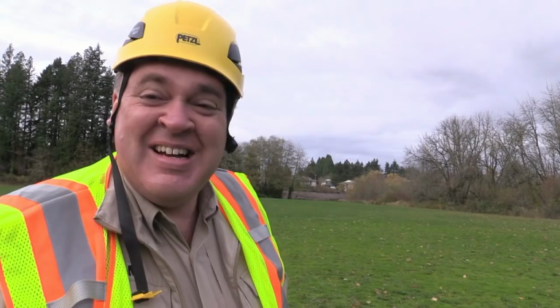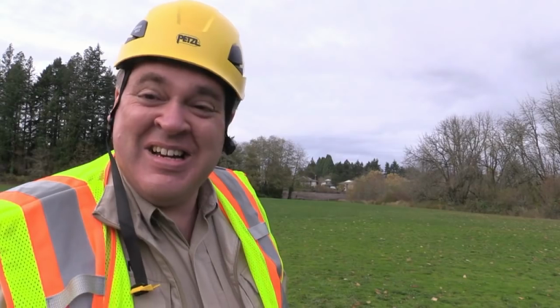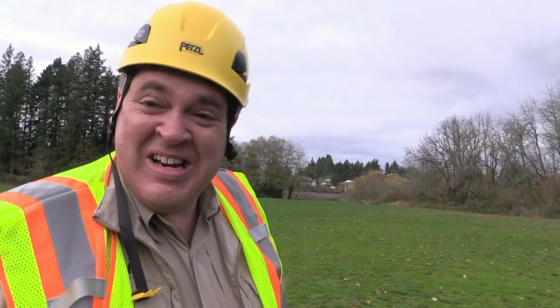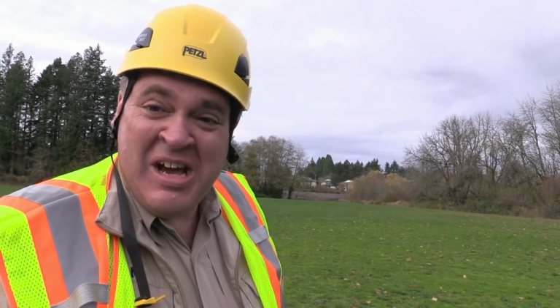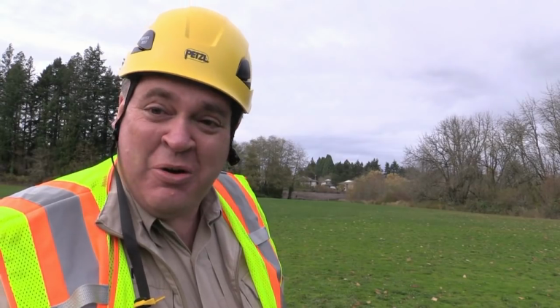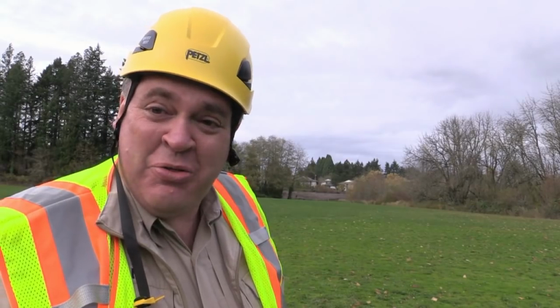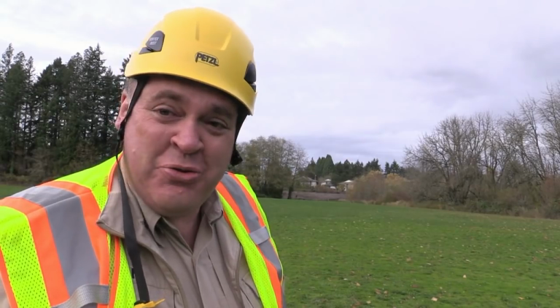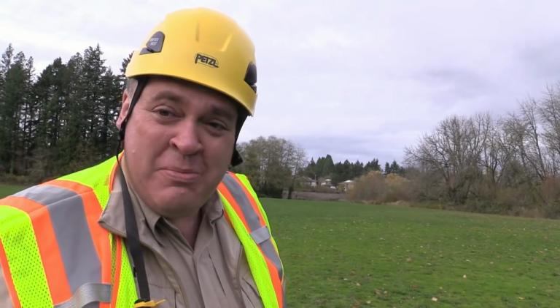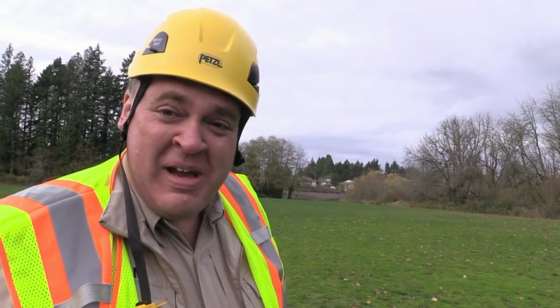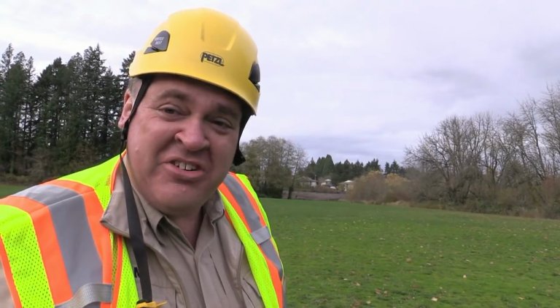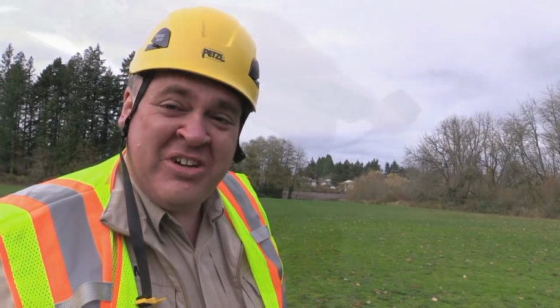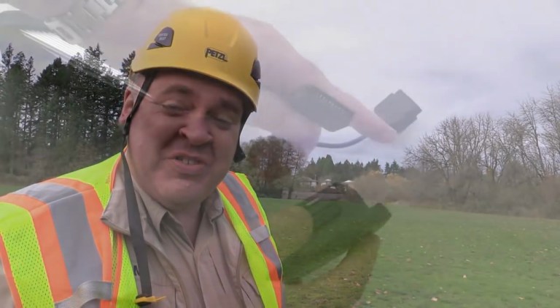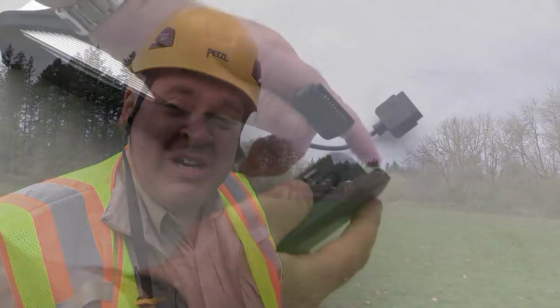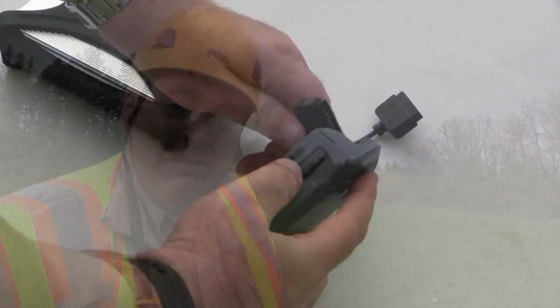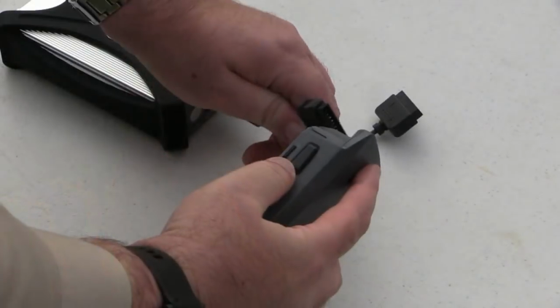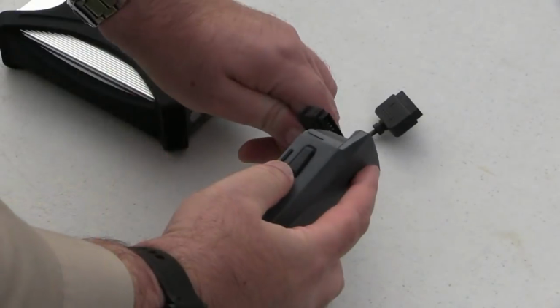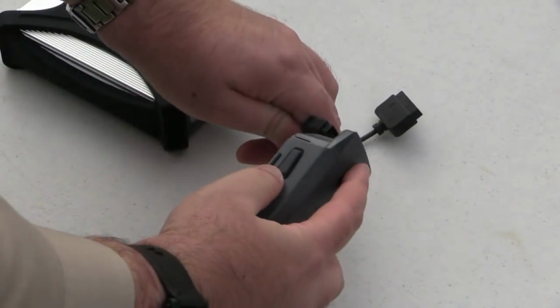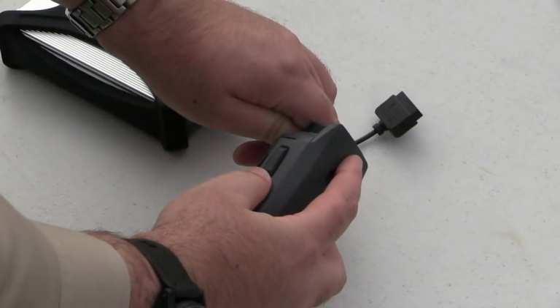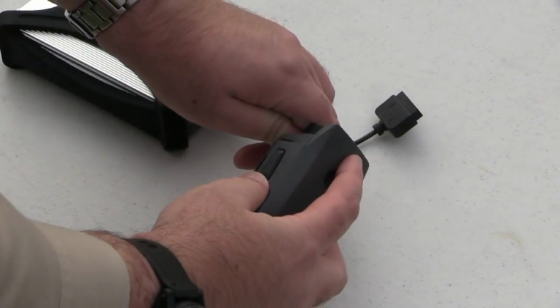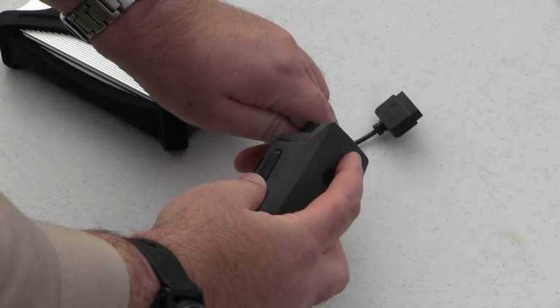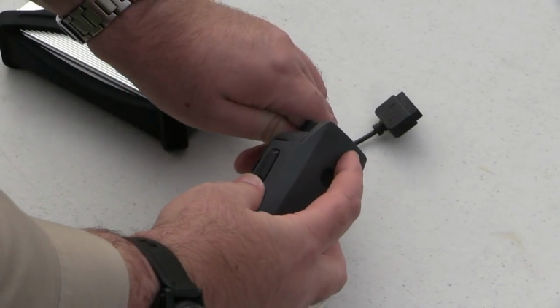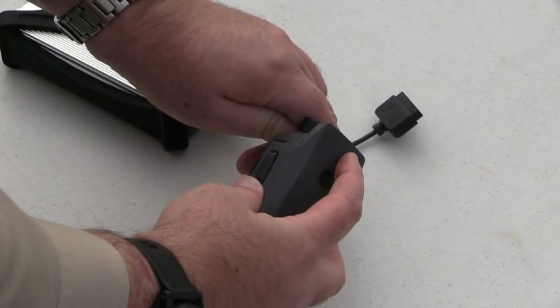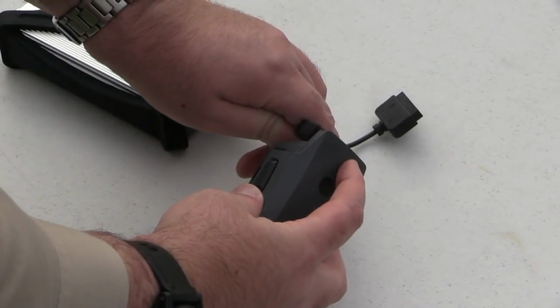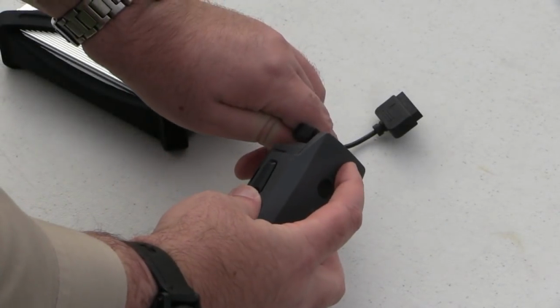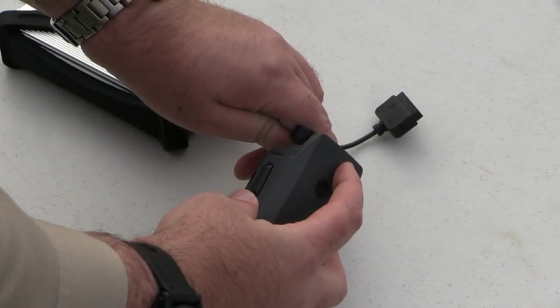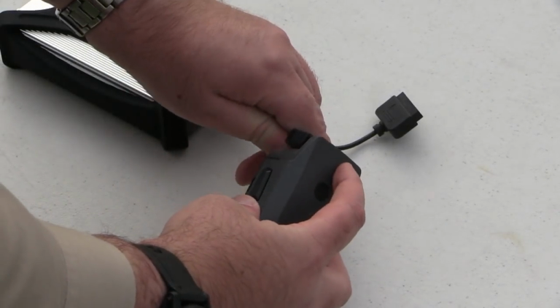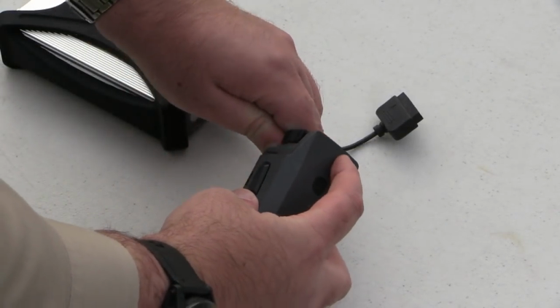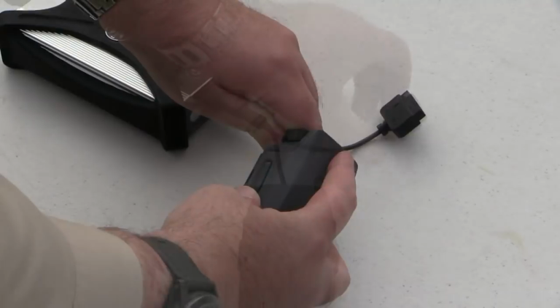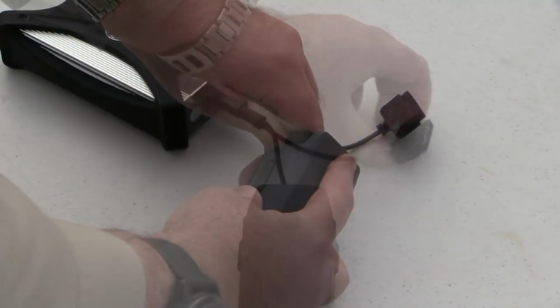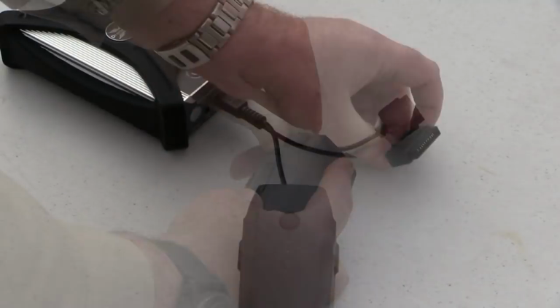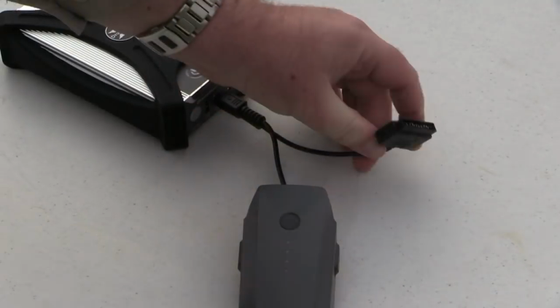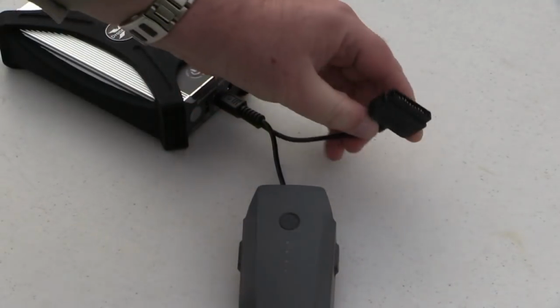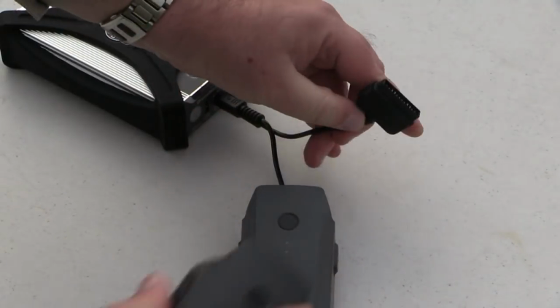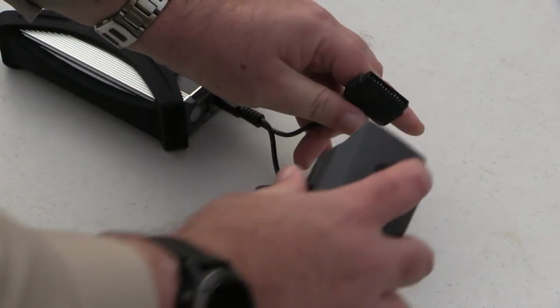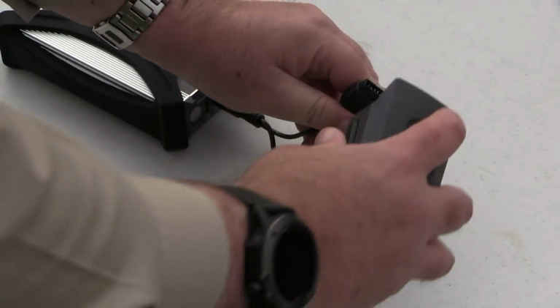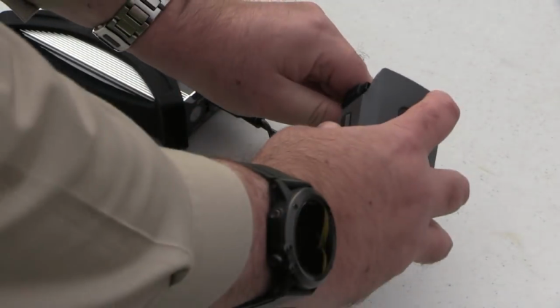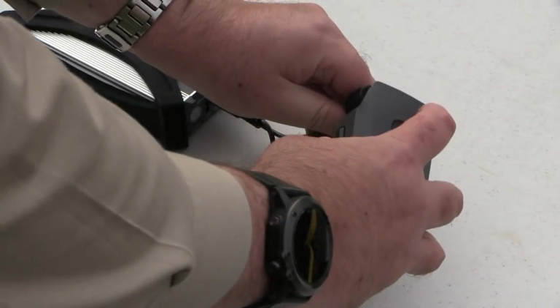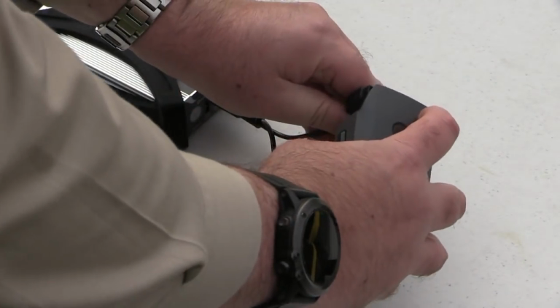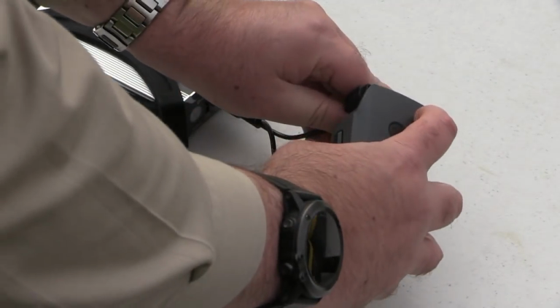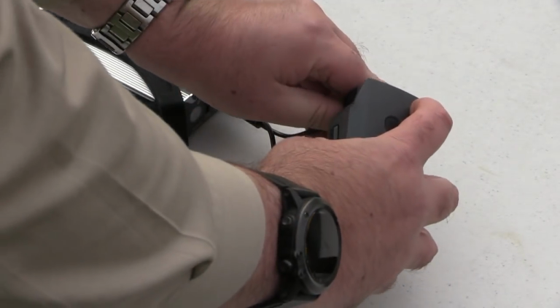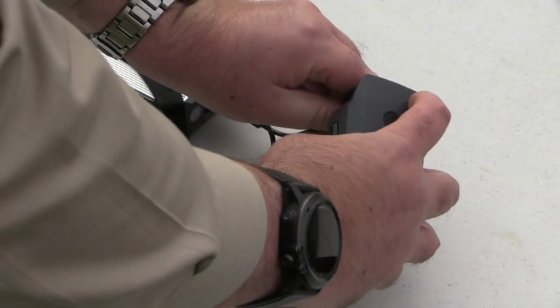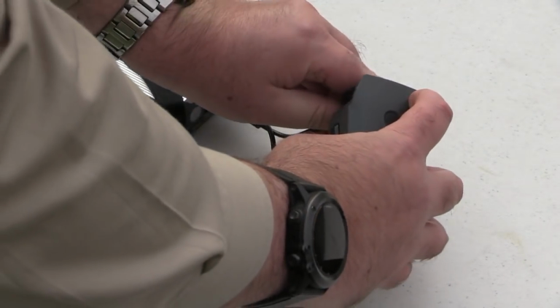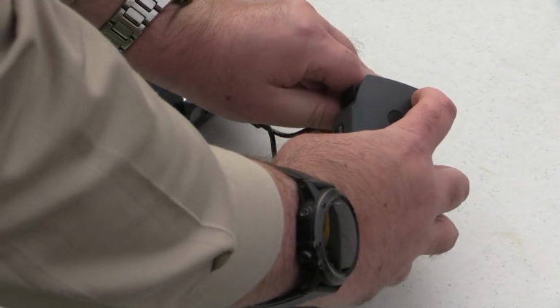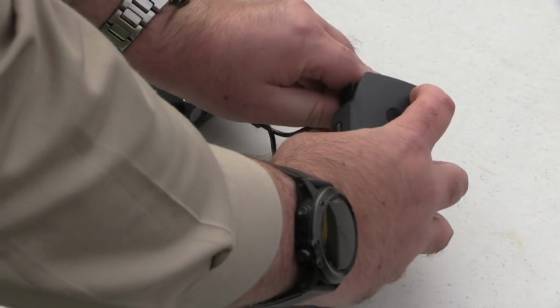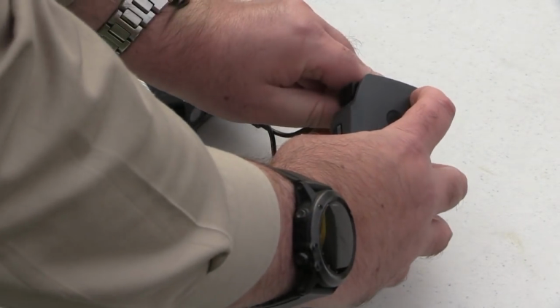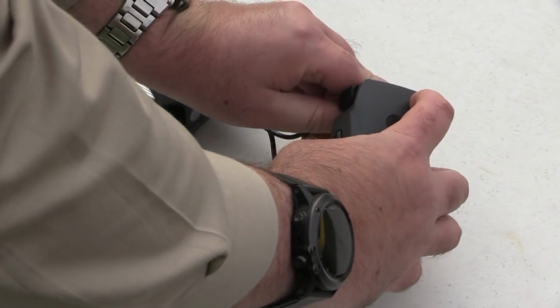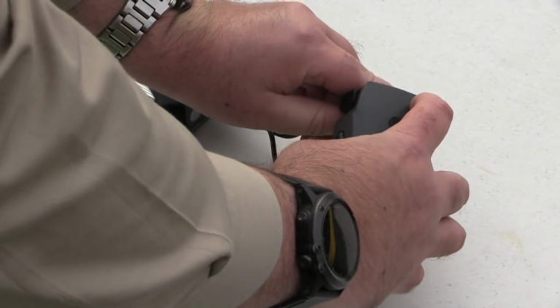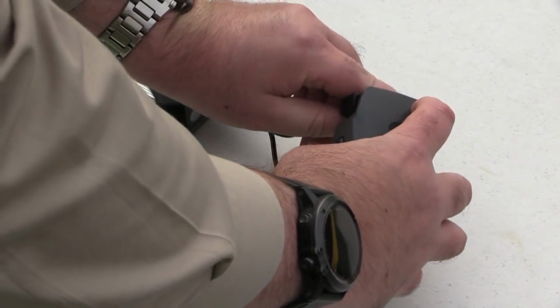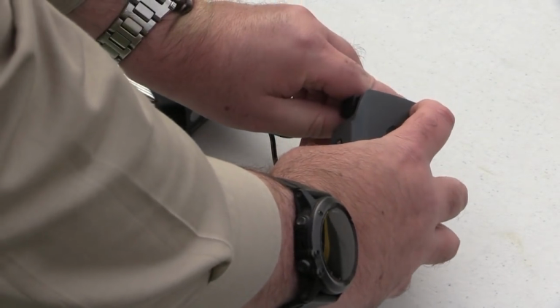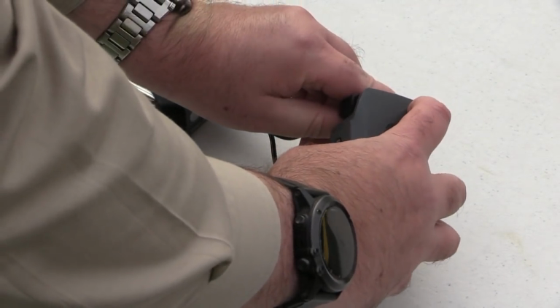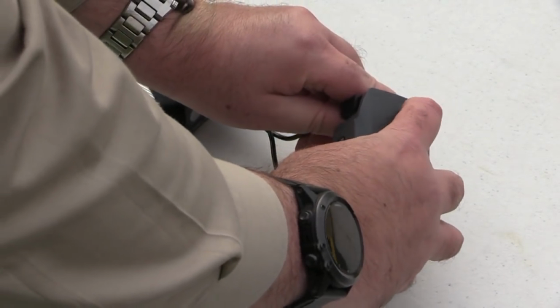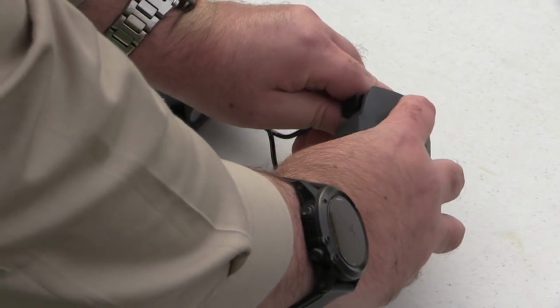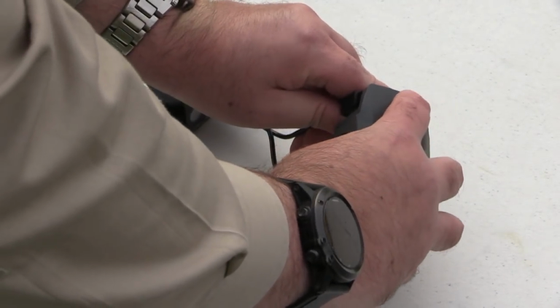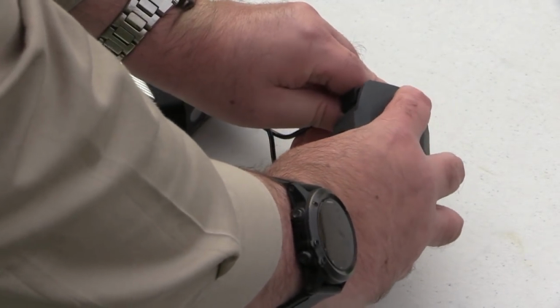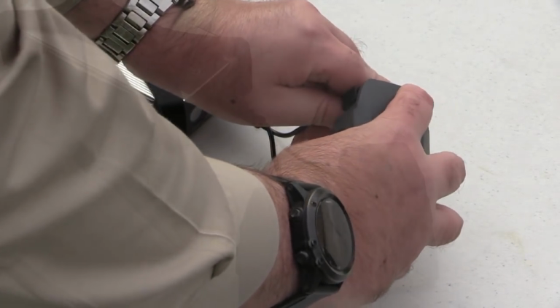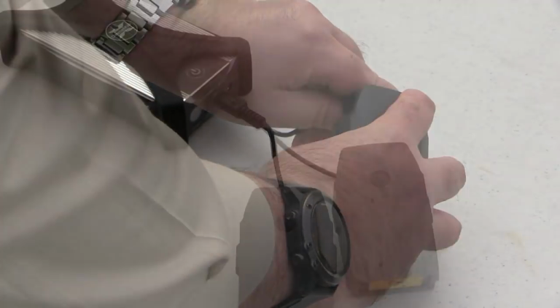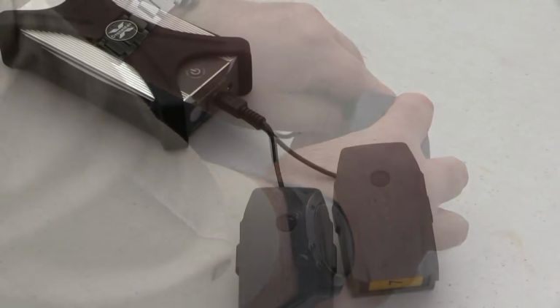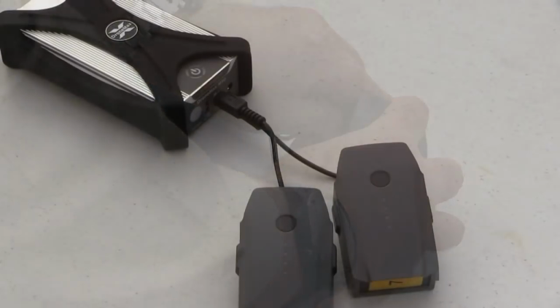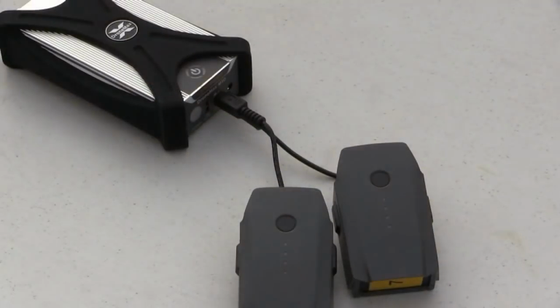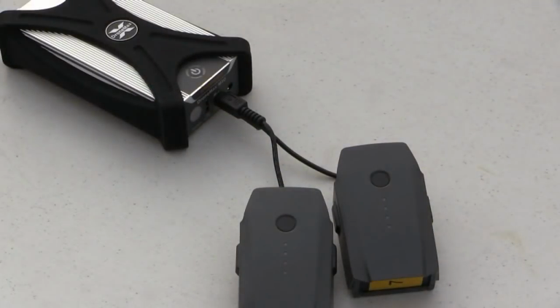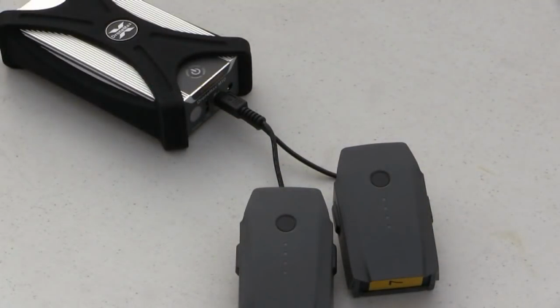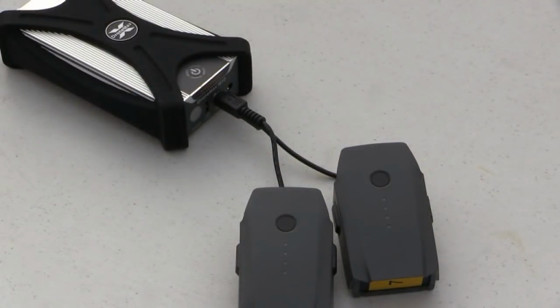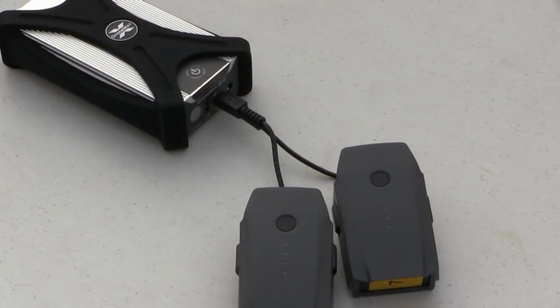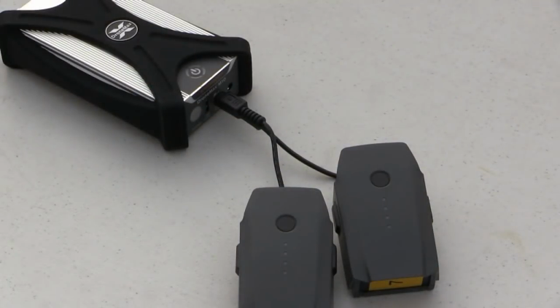Now, through the magic of time-lapse video, I'm going to show you the MX-10 recharging these two batteries while we're off teaching the students how to fly.